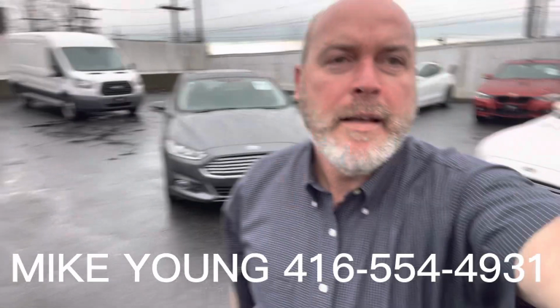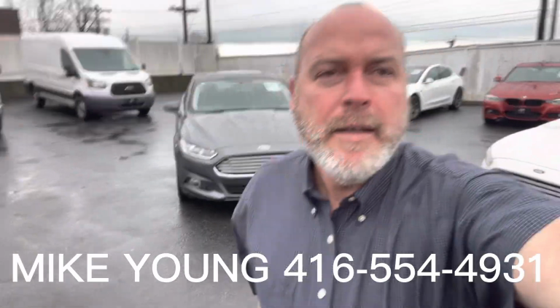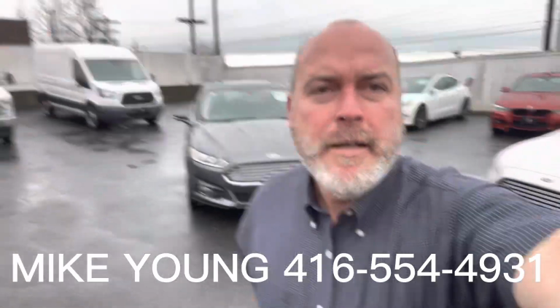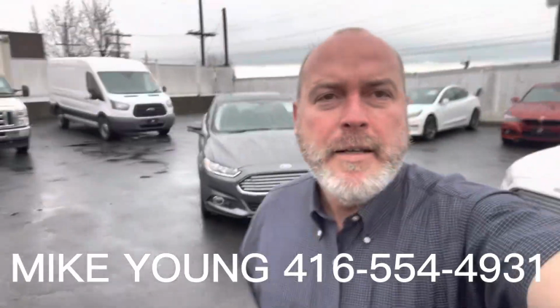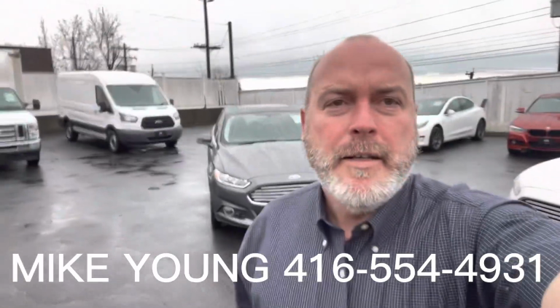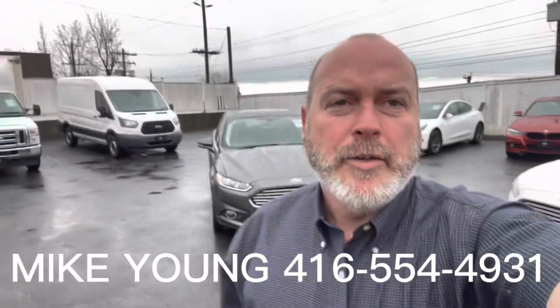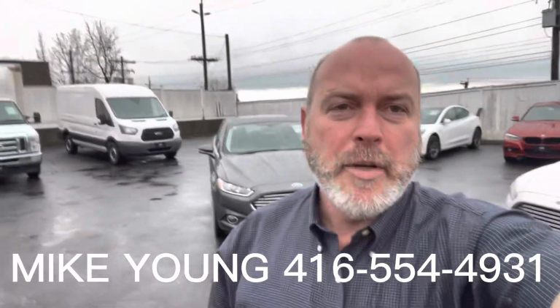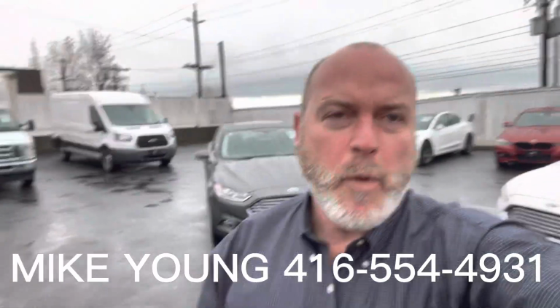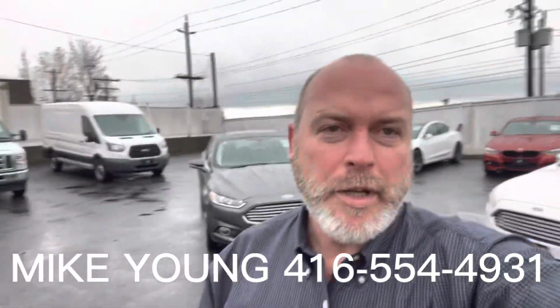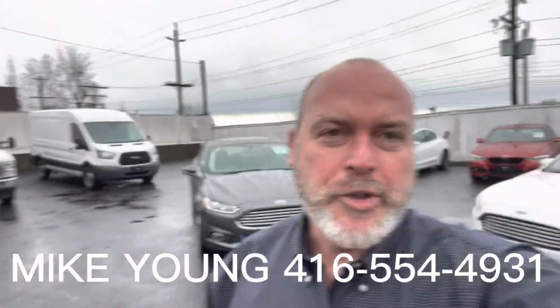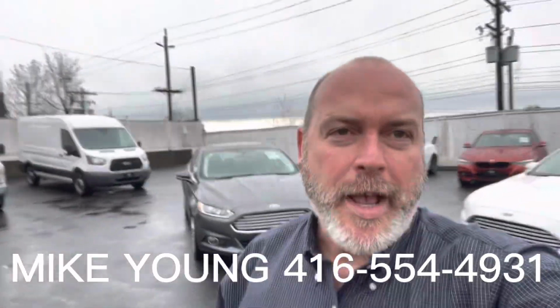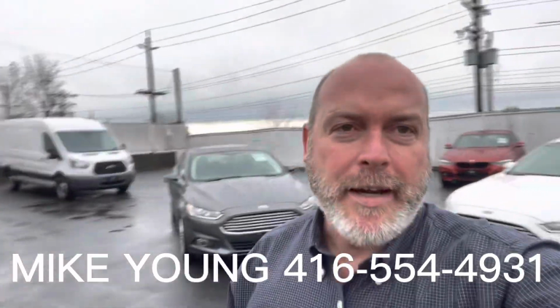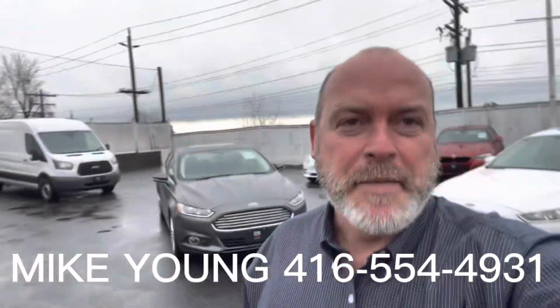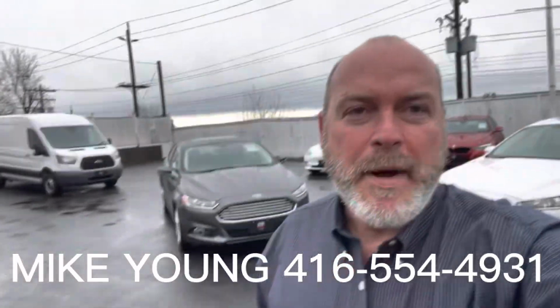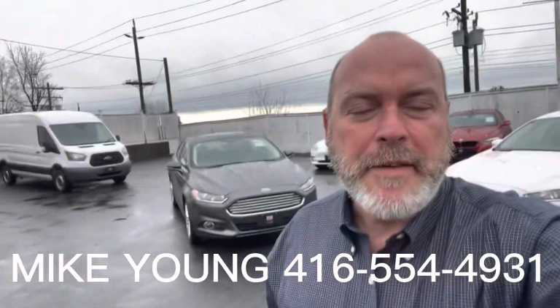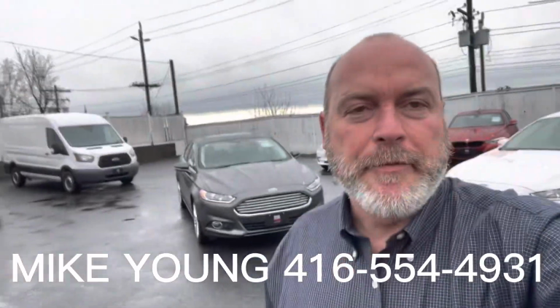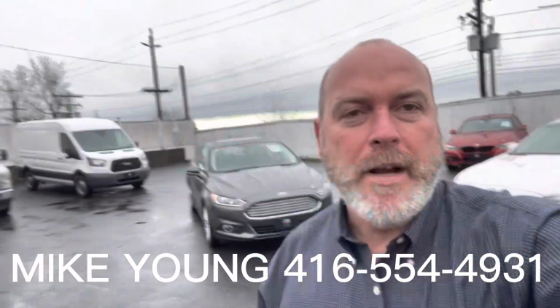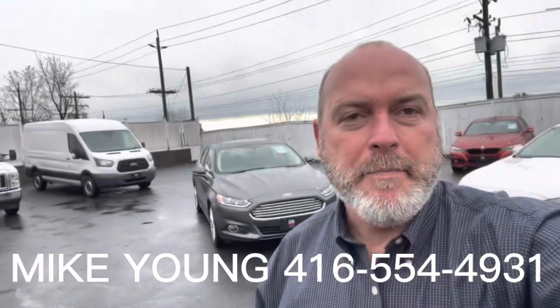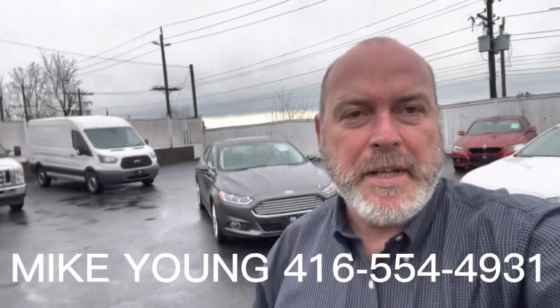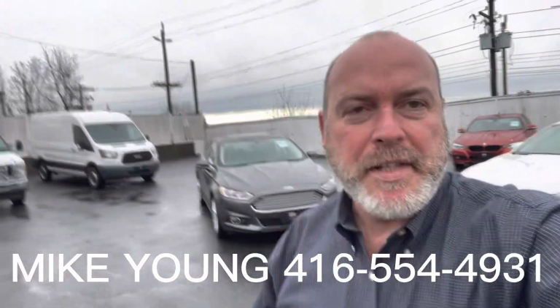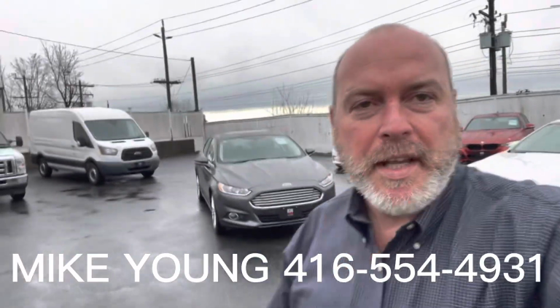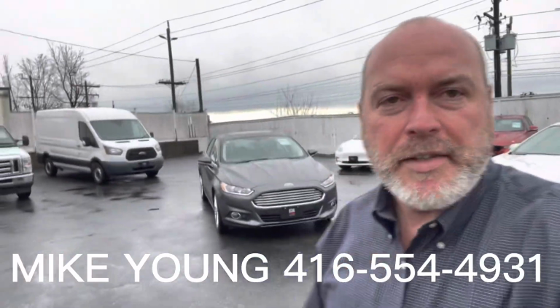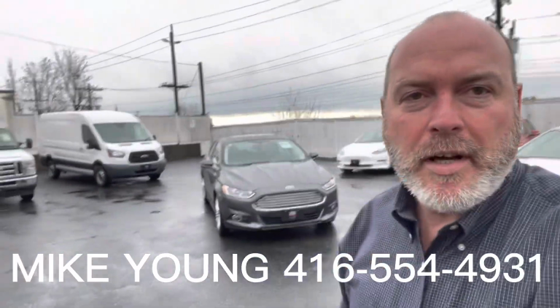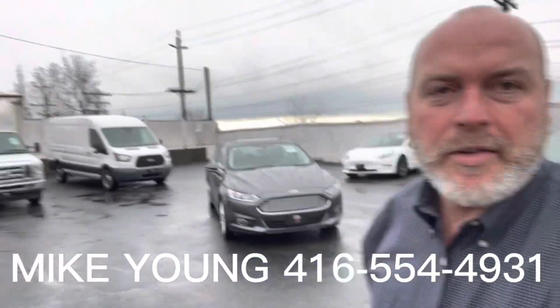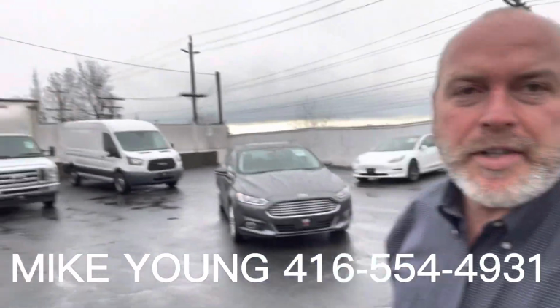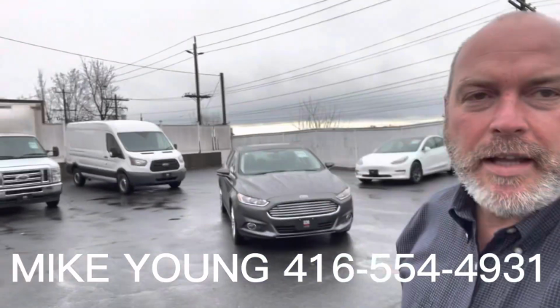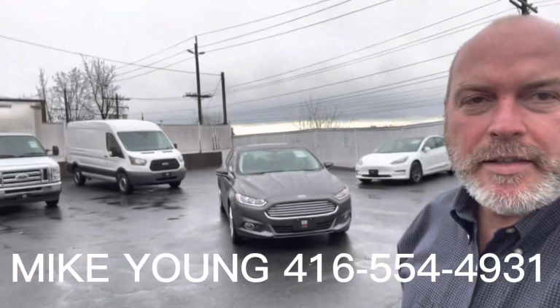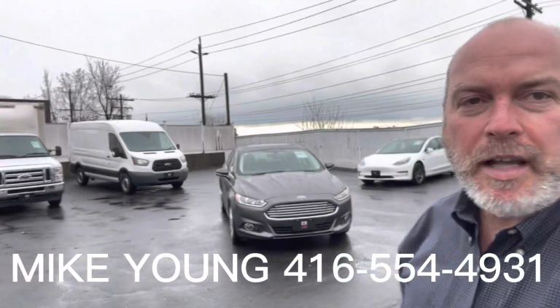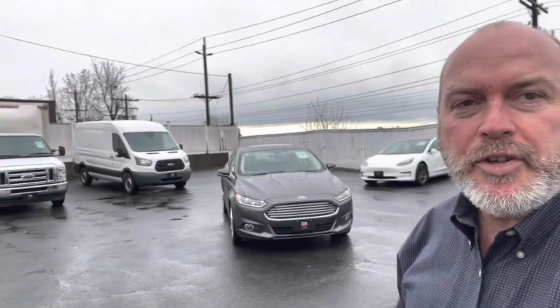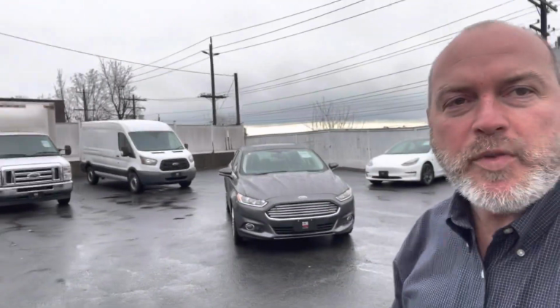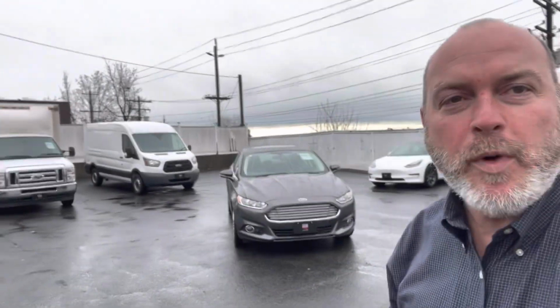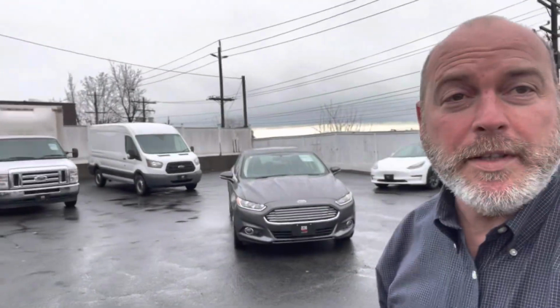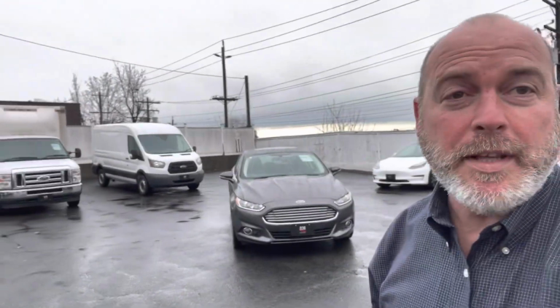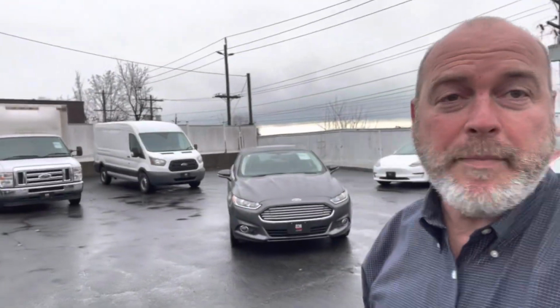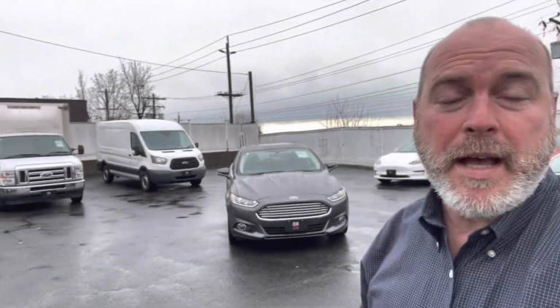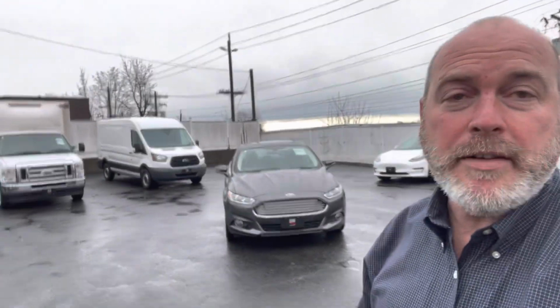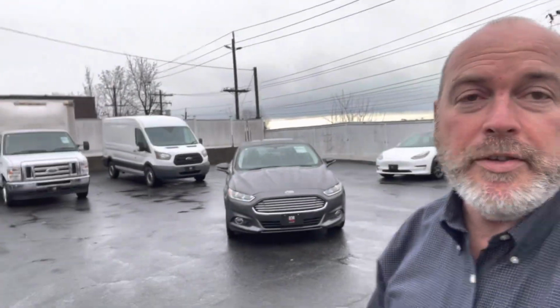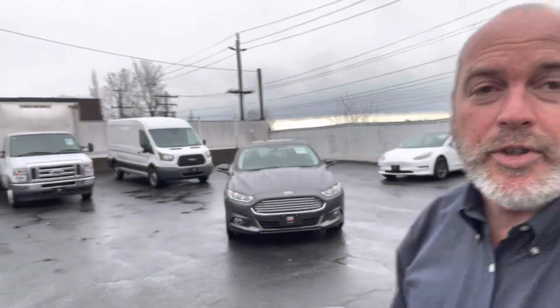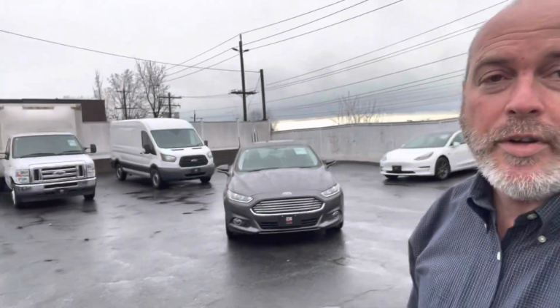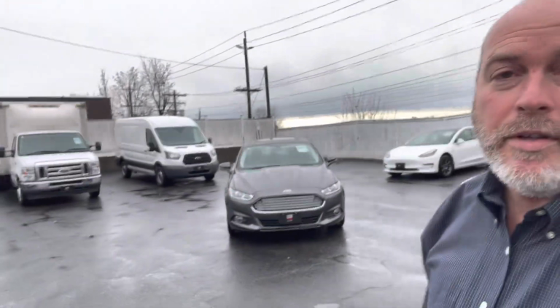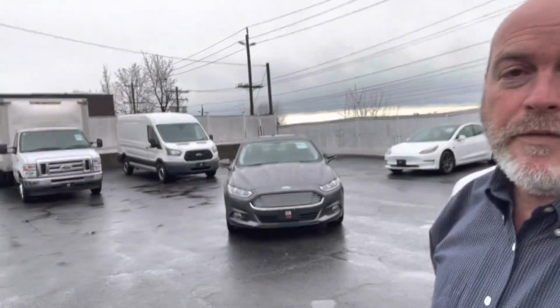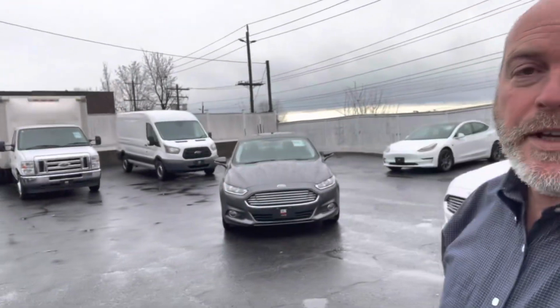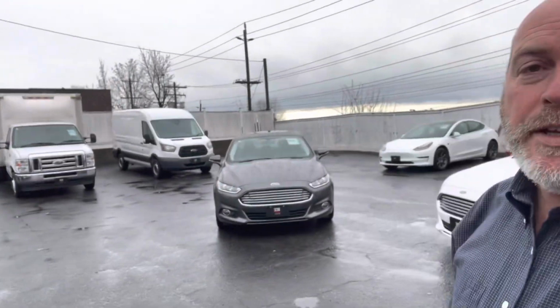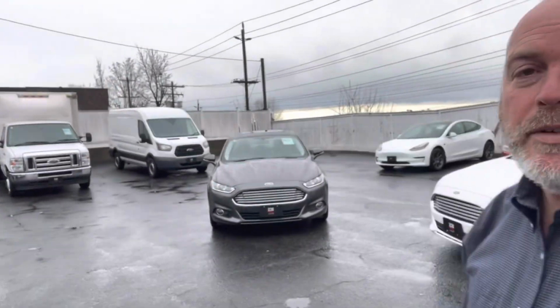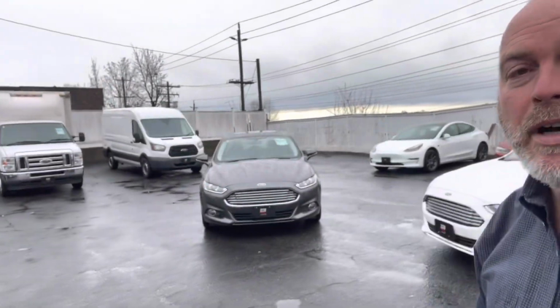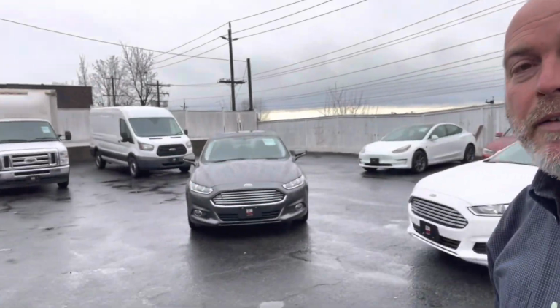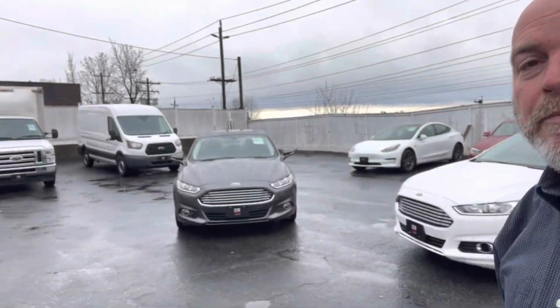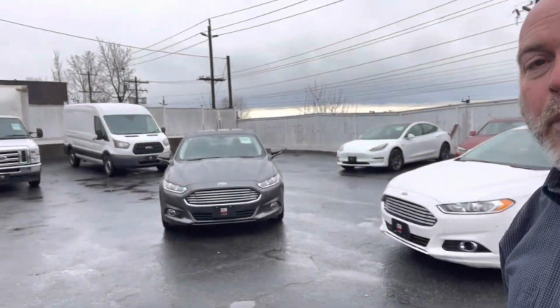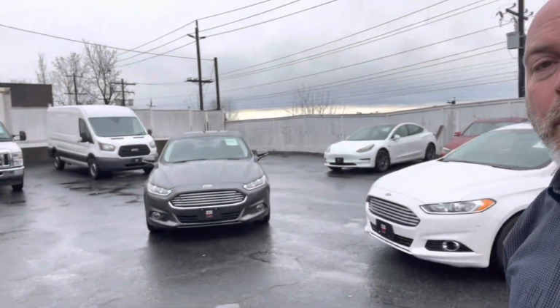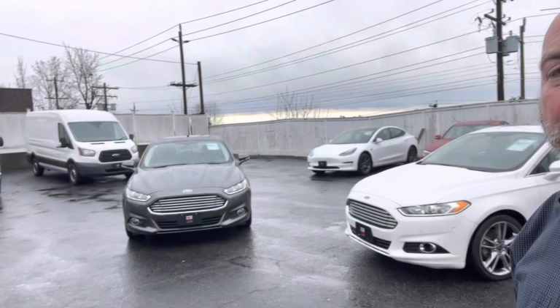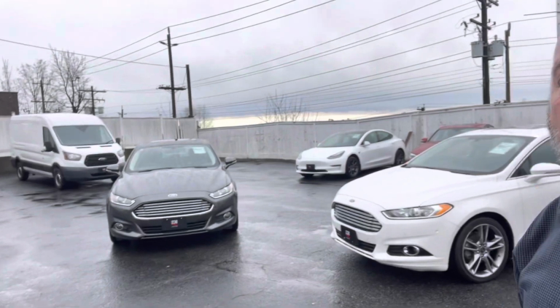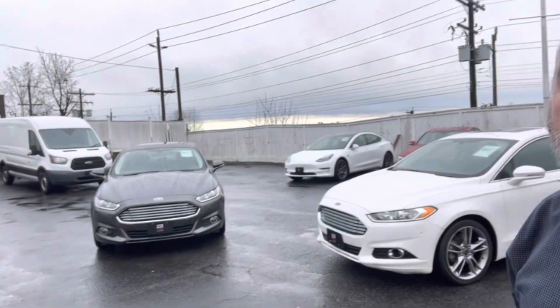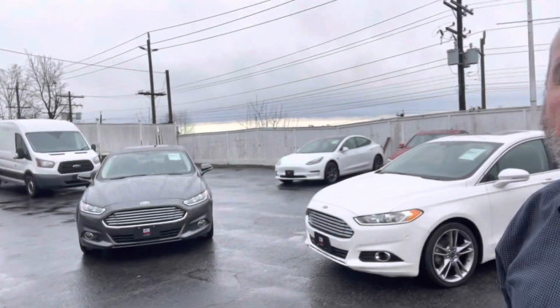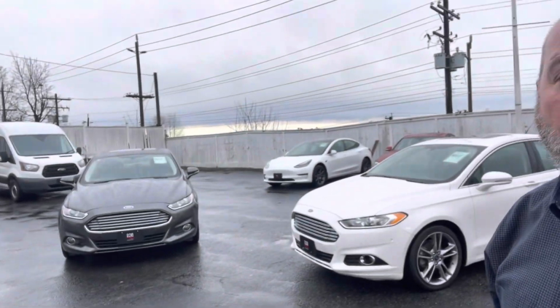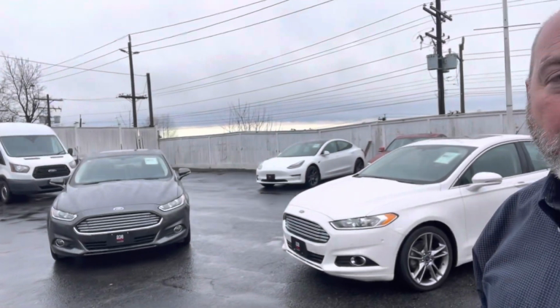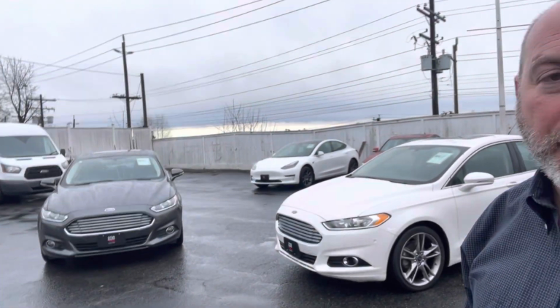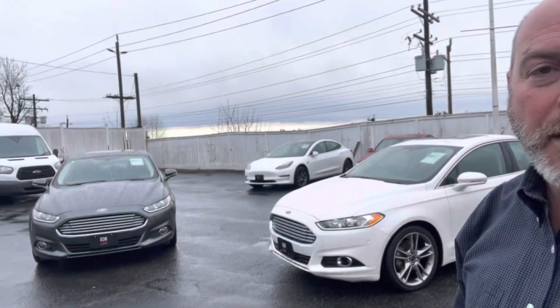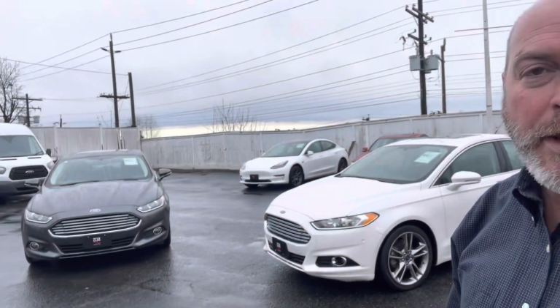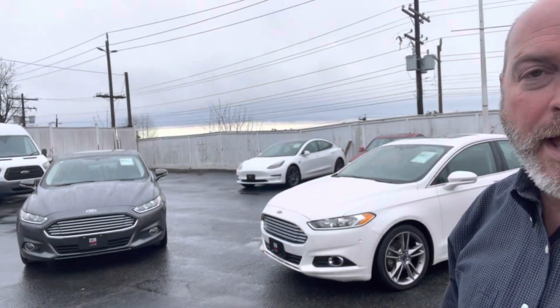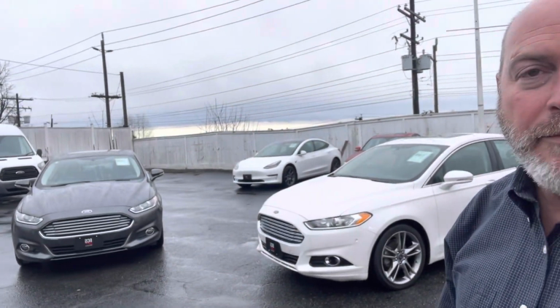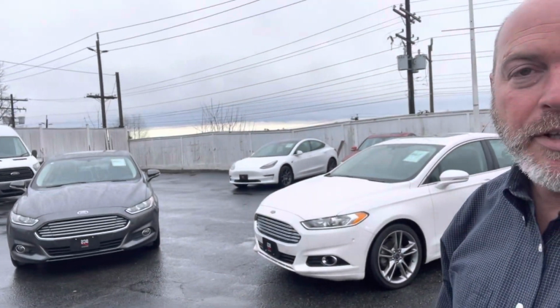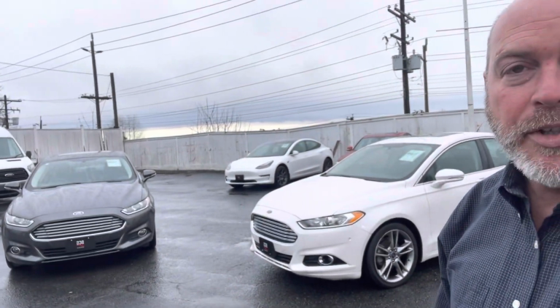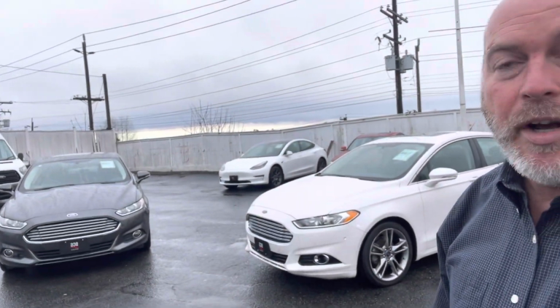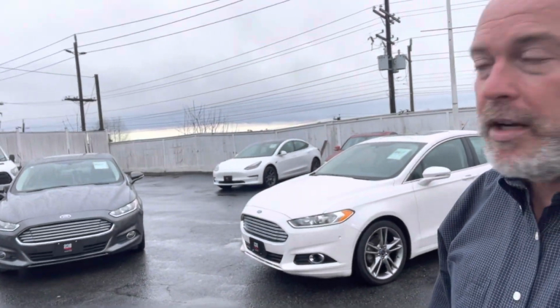Good morning, Chad. It's Mike from BCS Auto Sales. I just wanted to get back to you and show you a video of both of the Fusions that we have in stock.